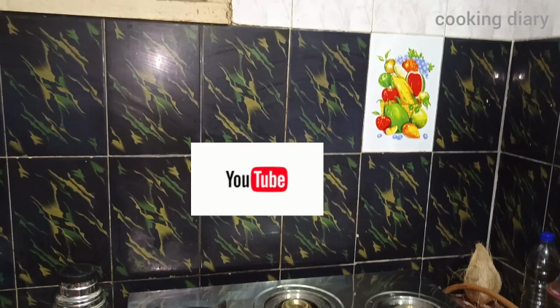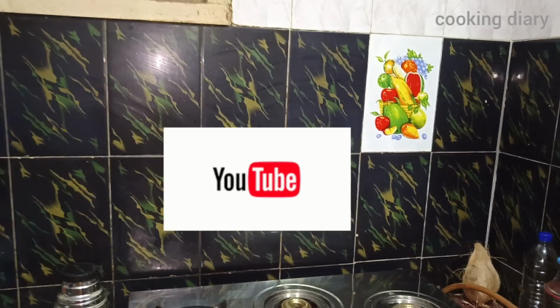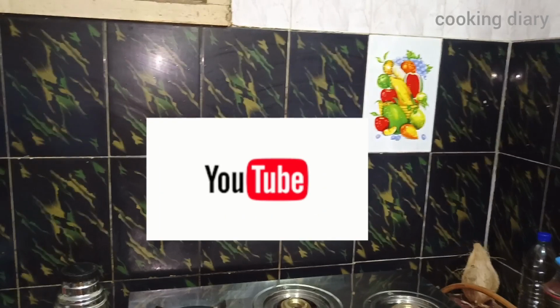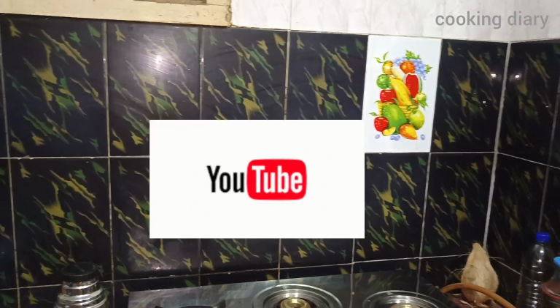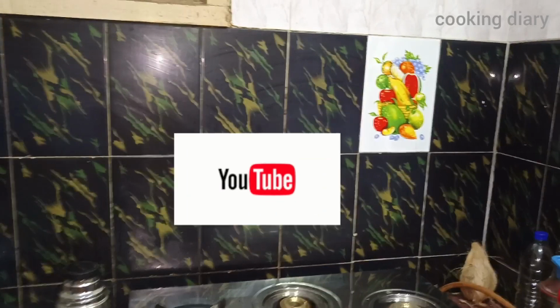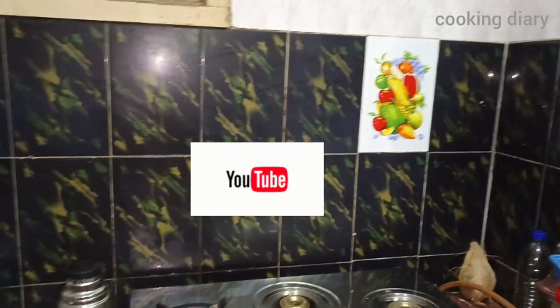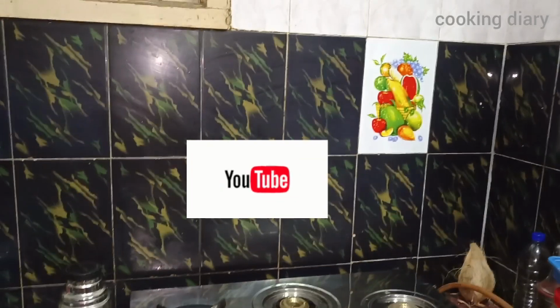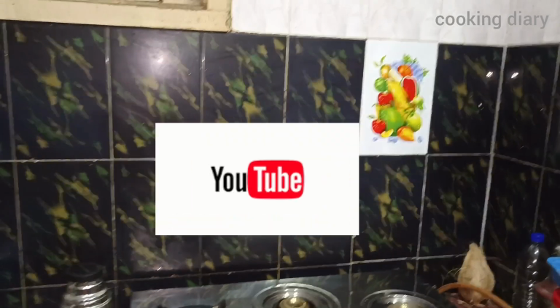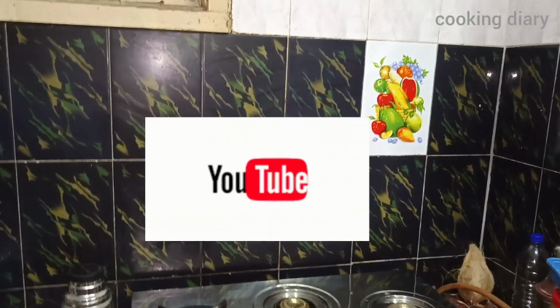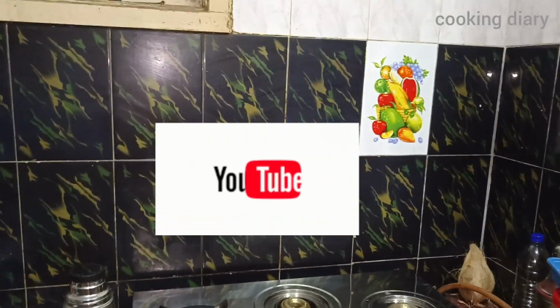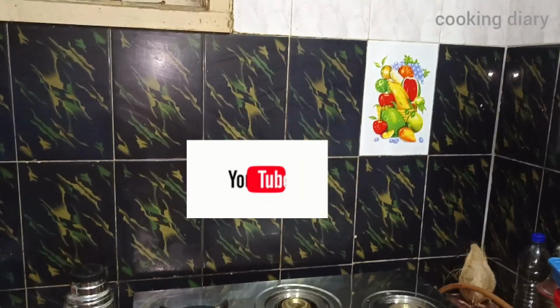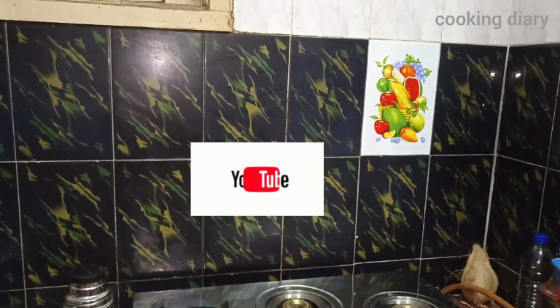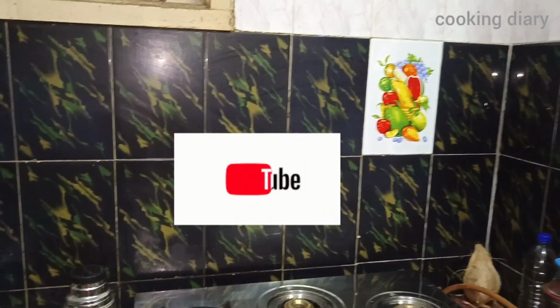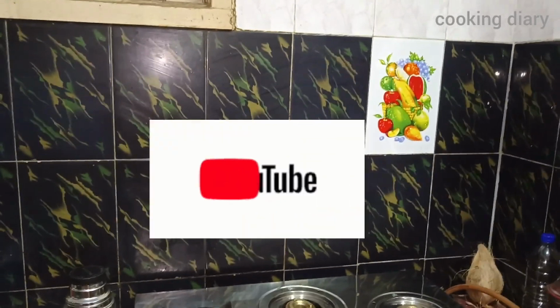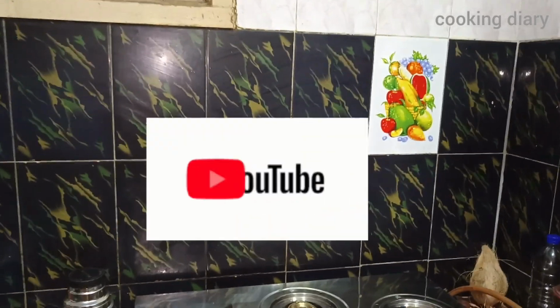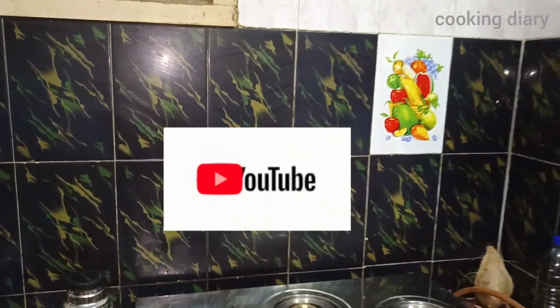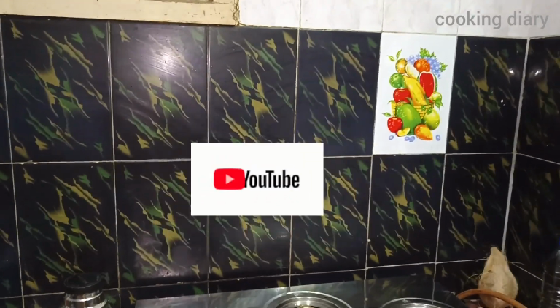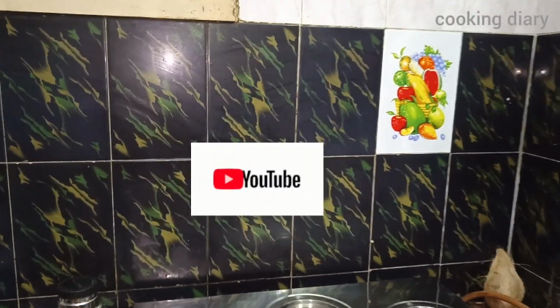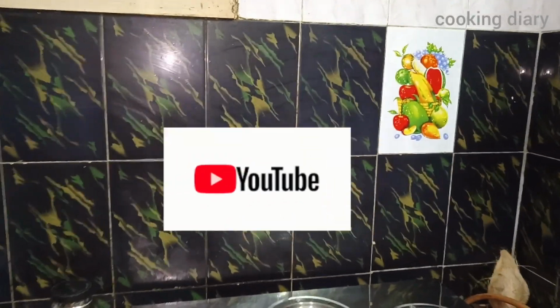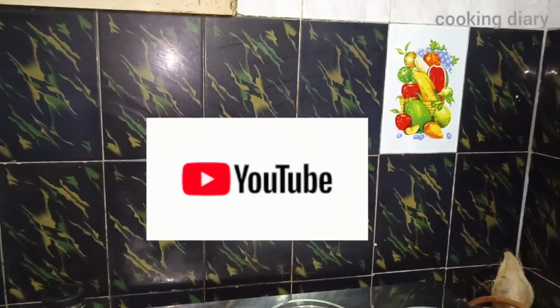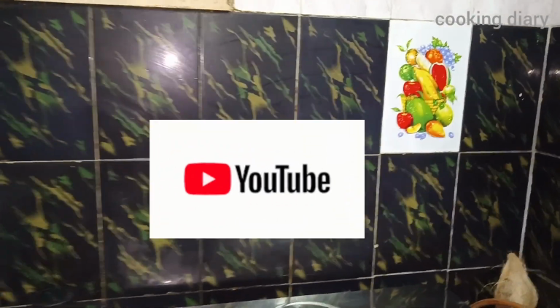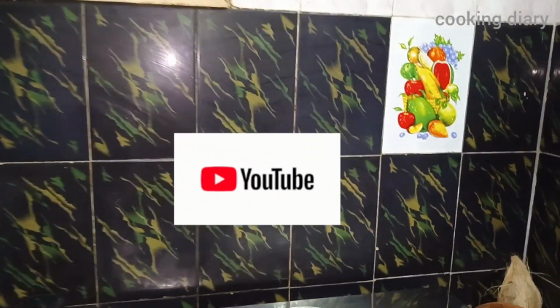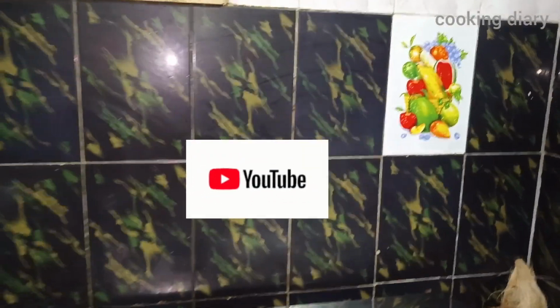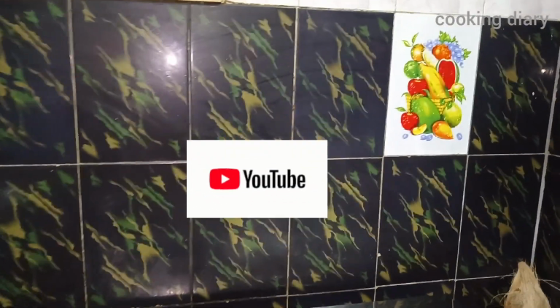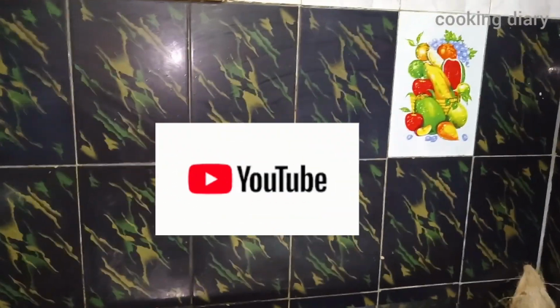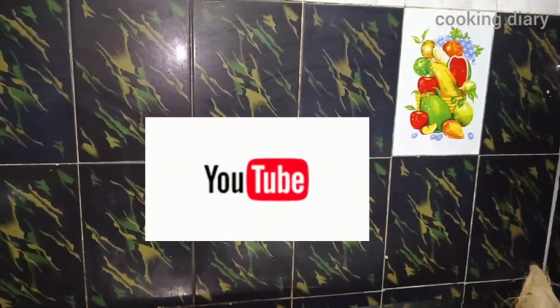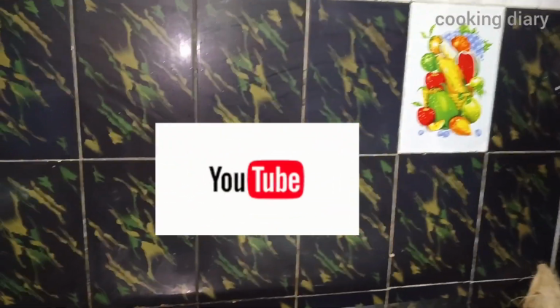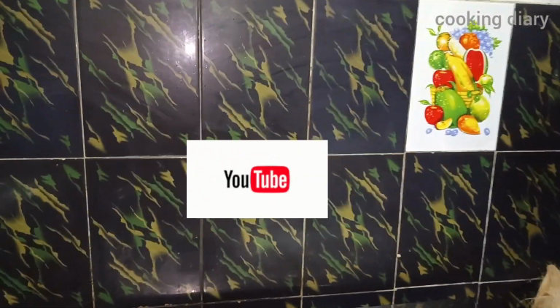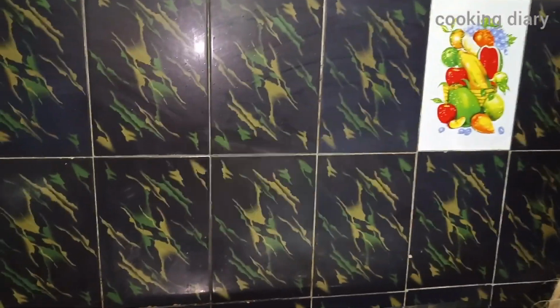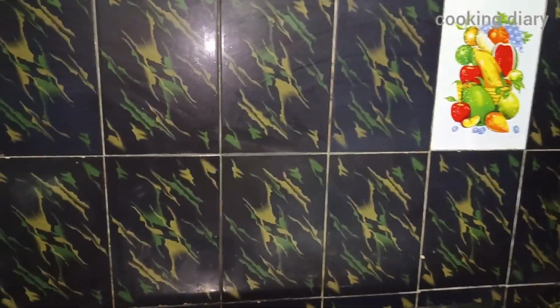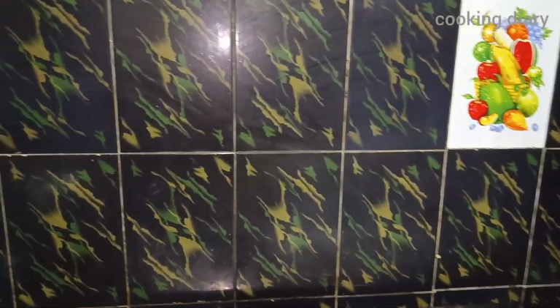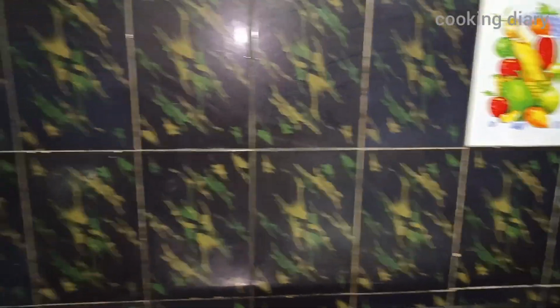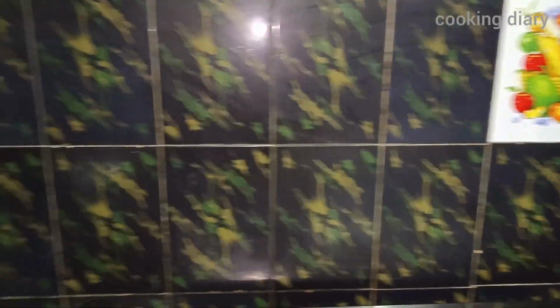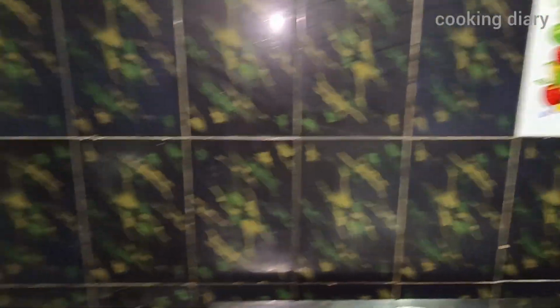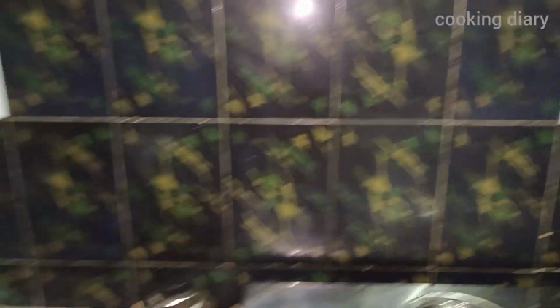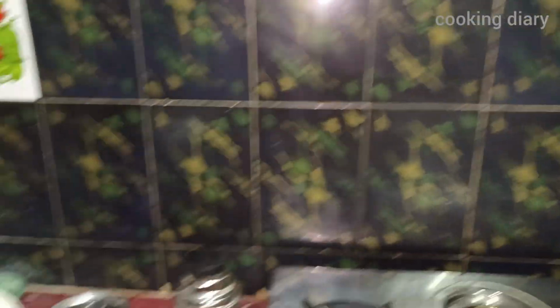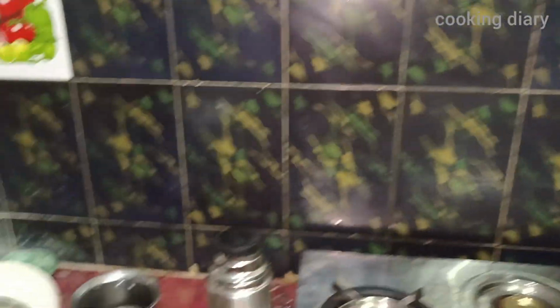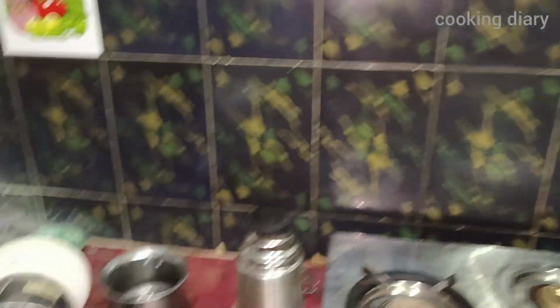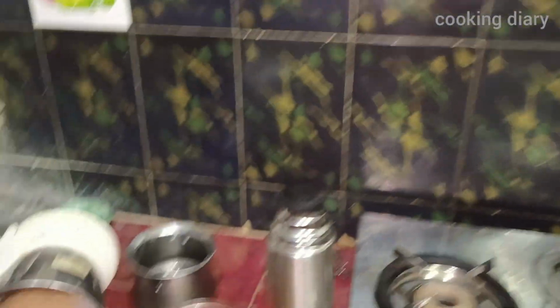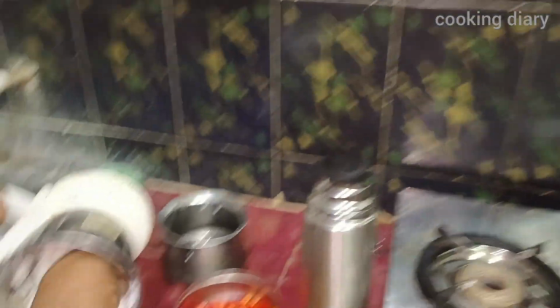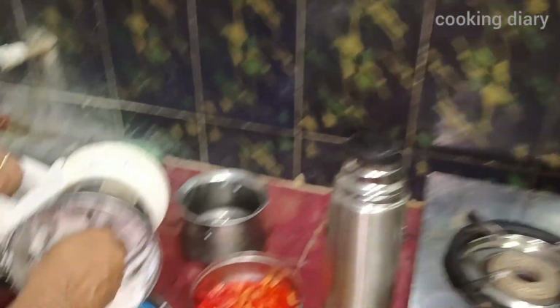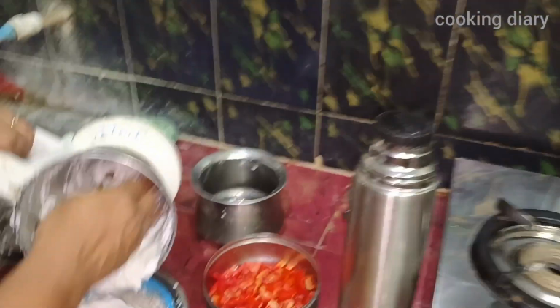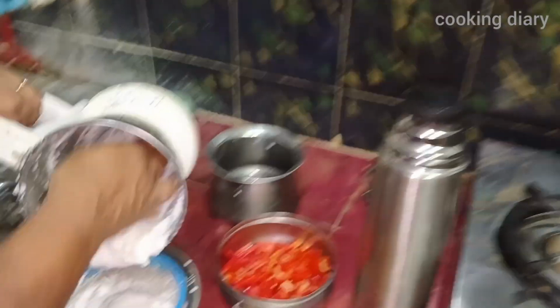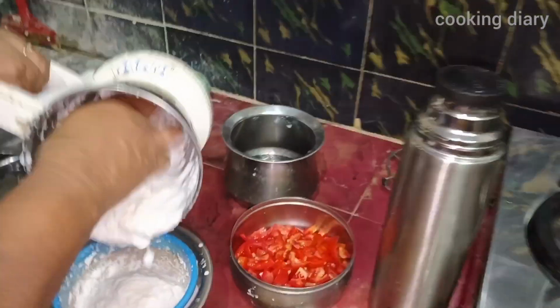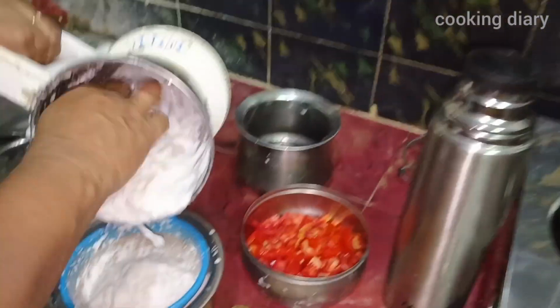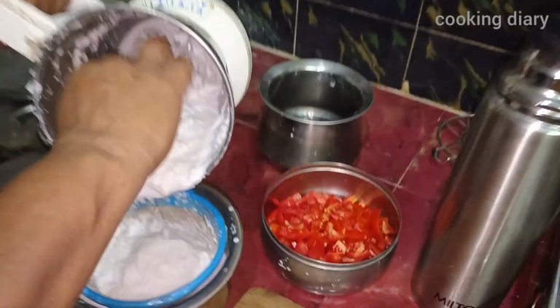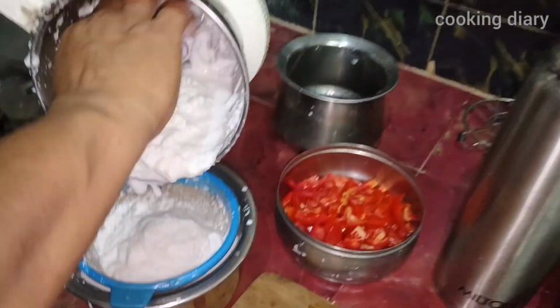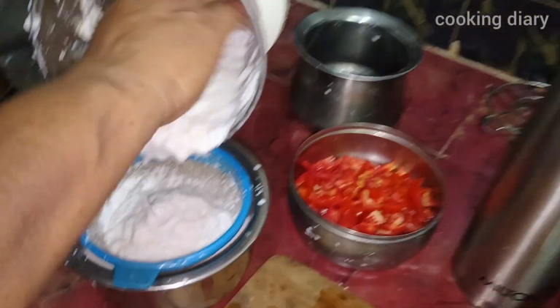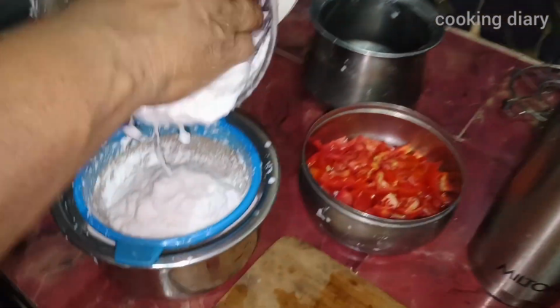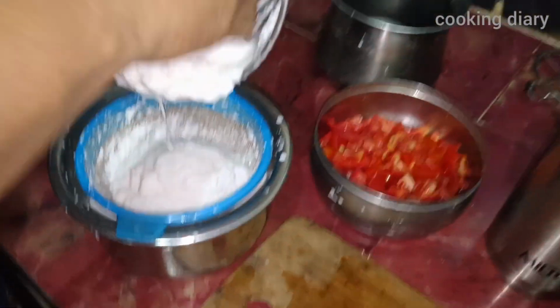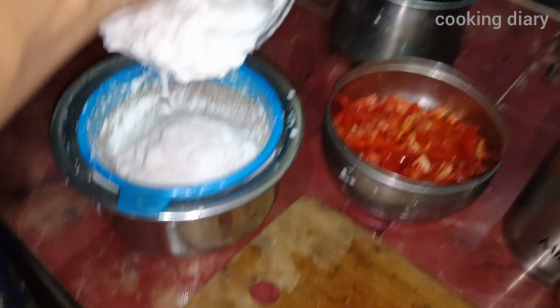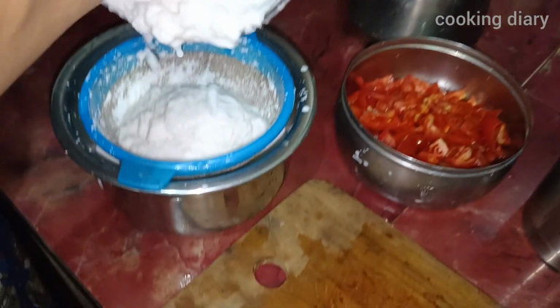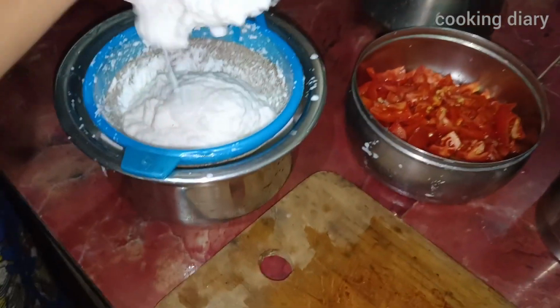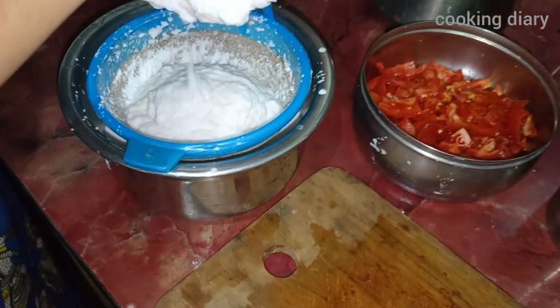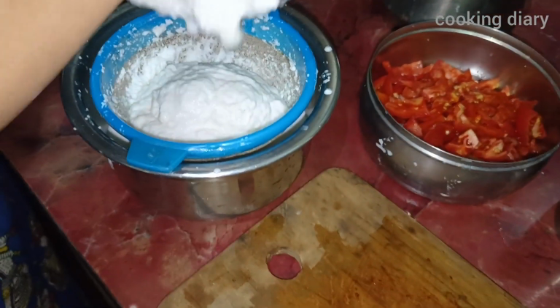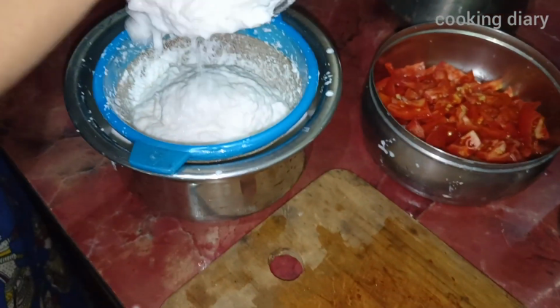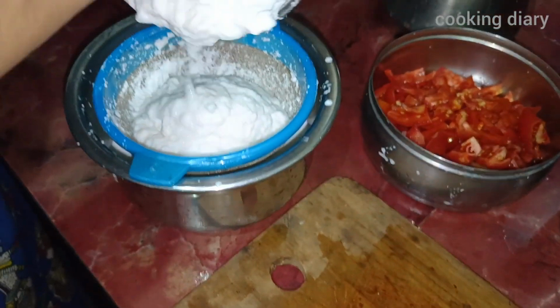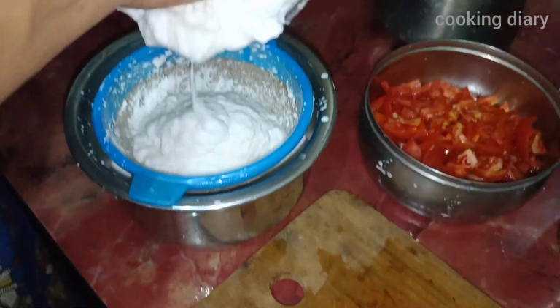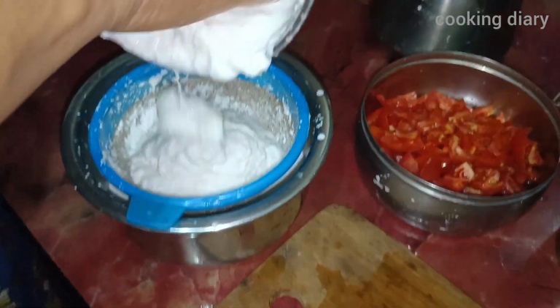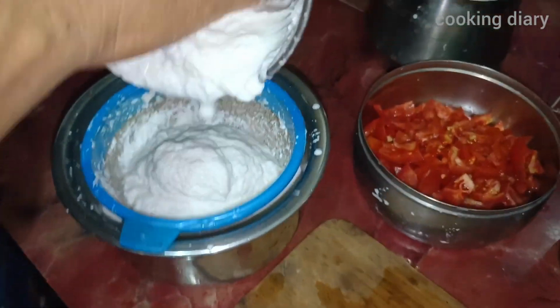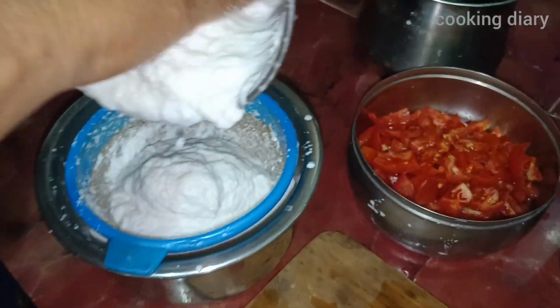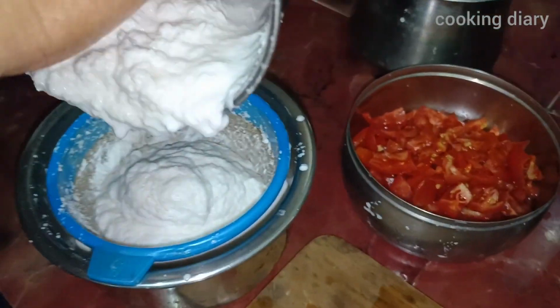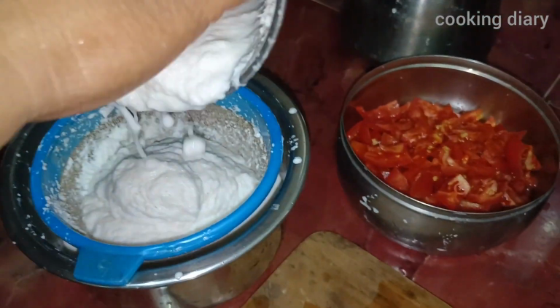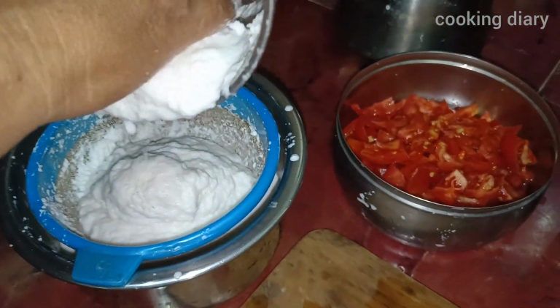Hi guys, welcome to the YouTube channel Cooking Diary. Now we will talk about the recipe for coconut milk rice.